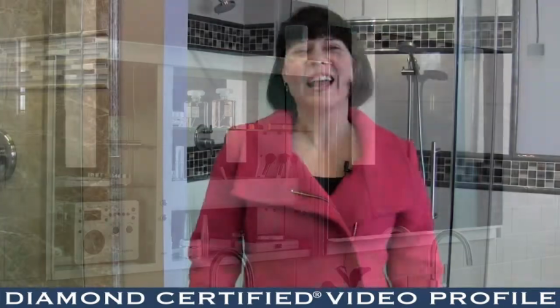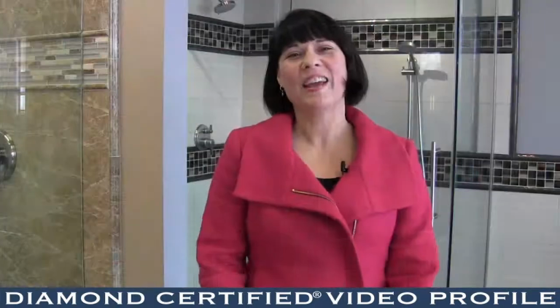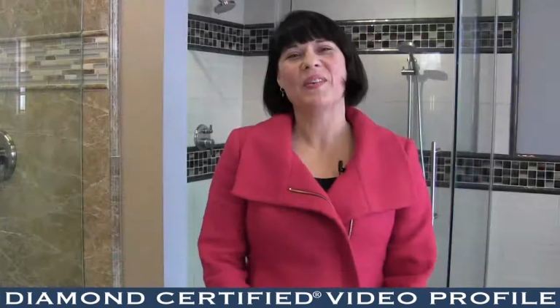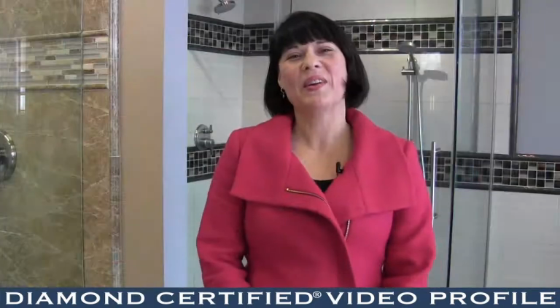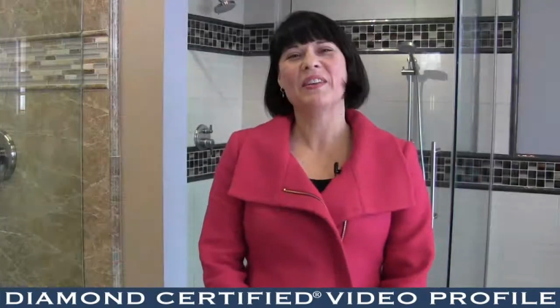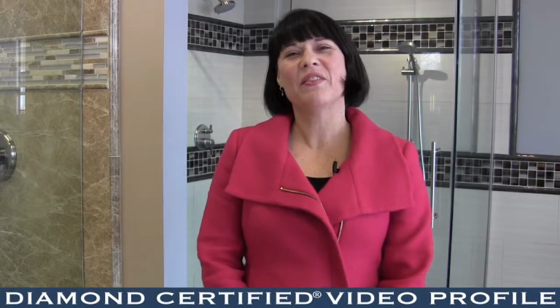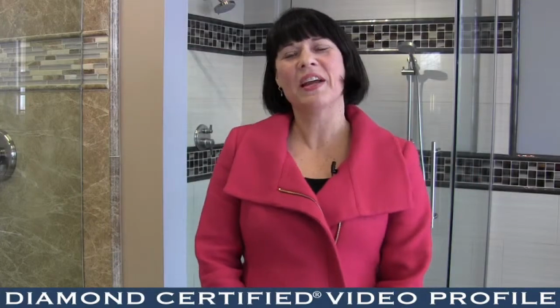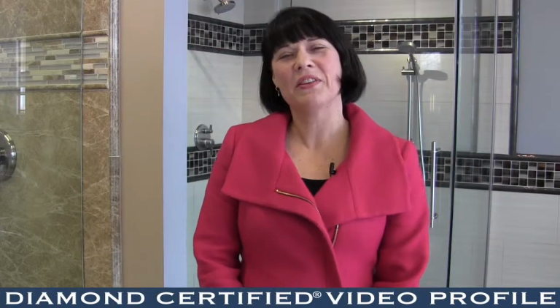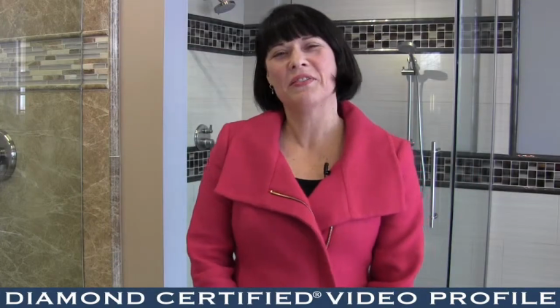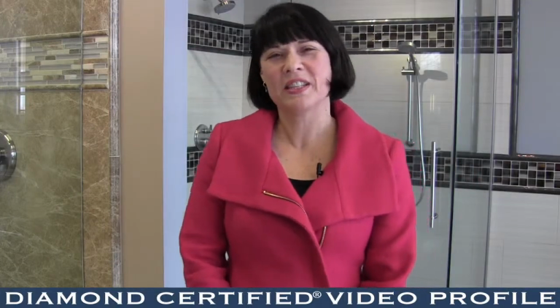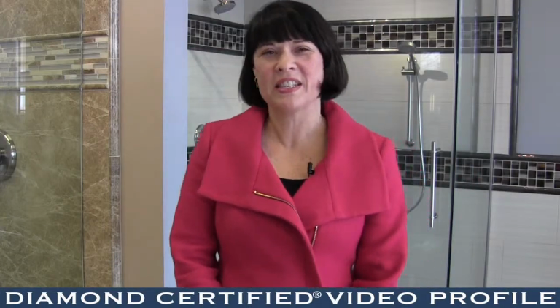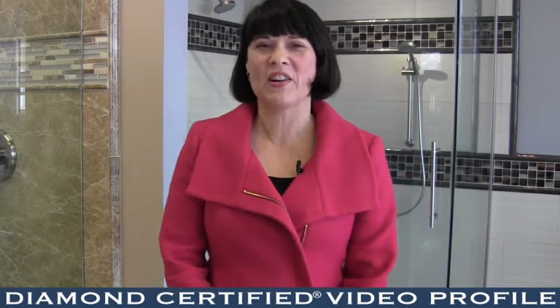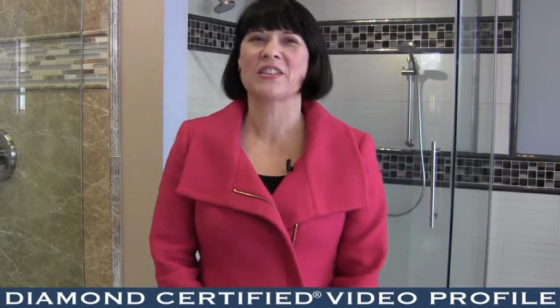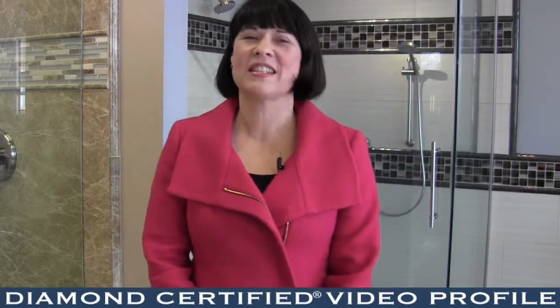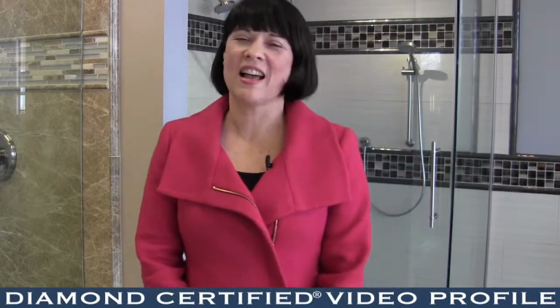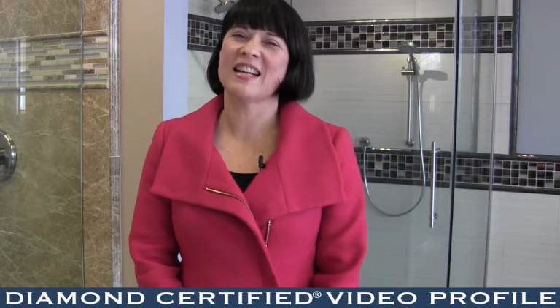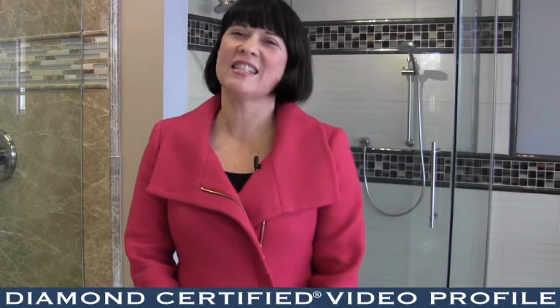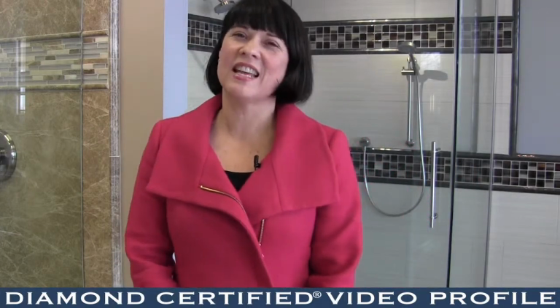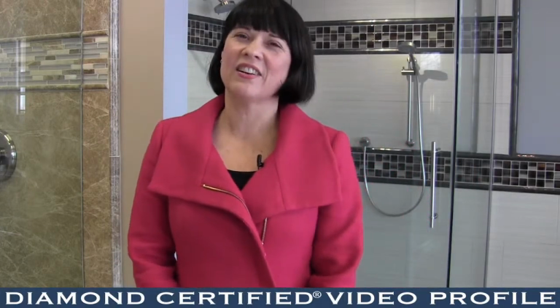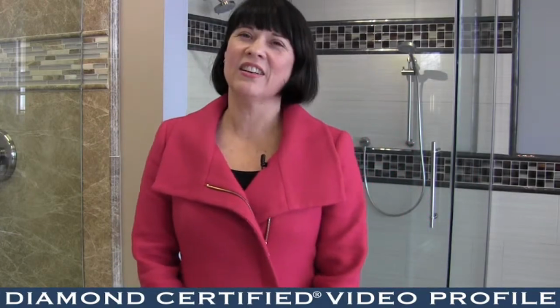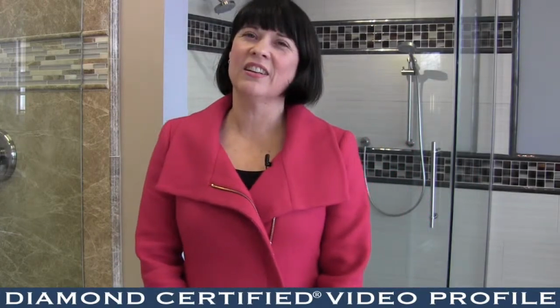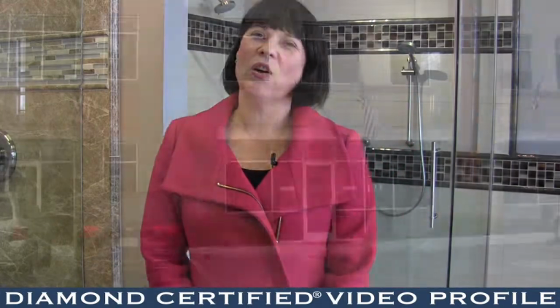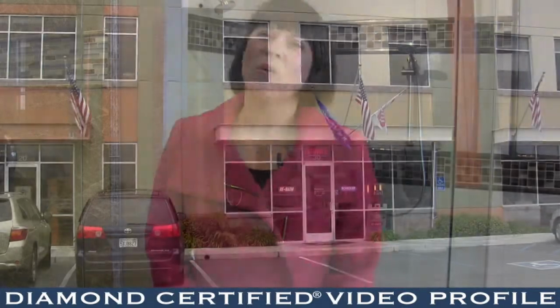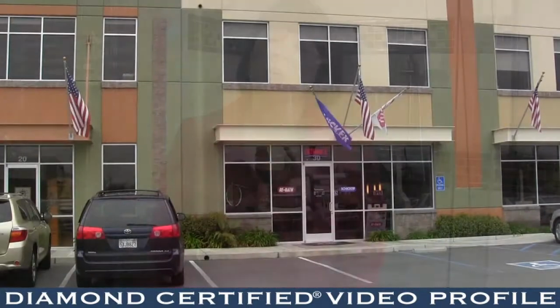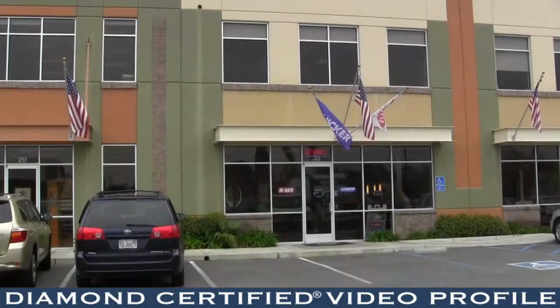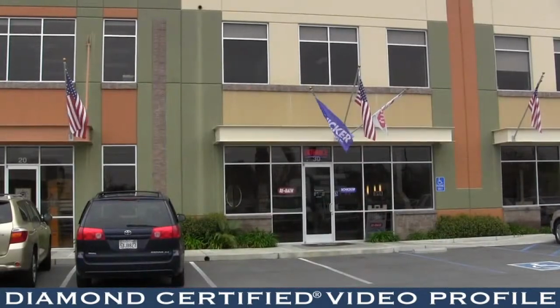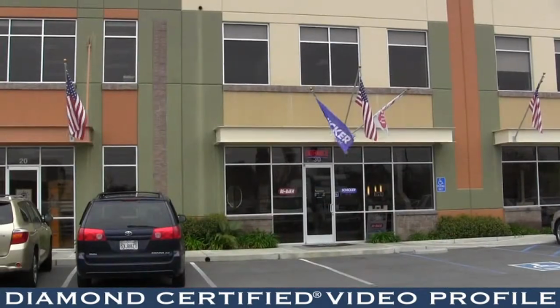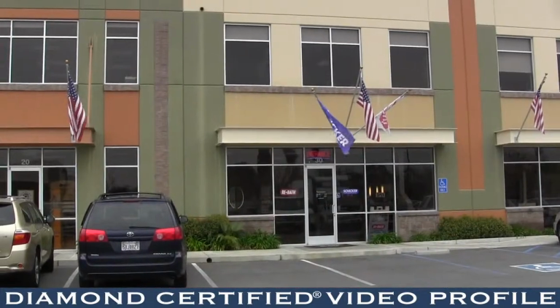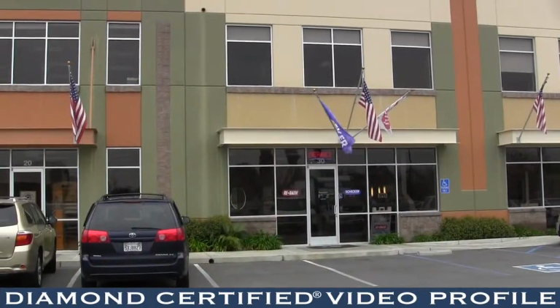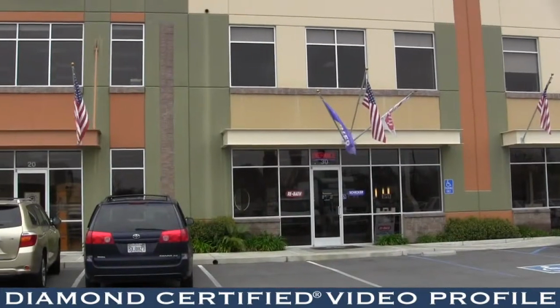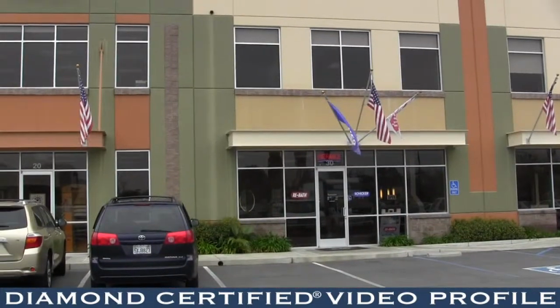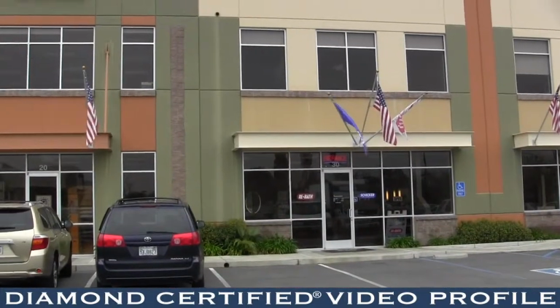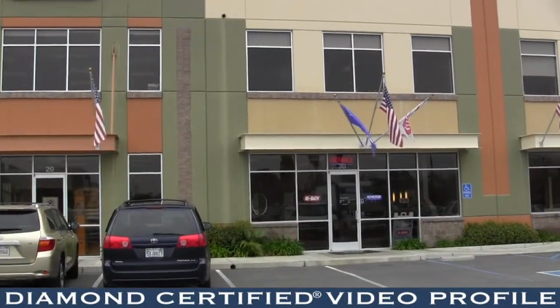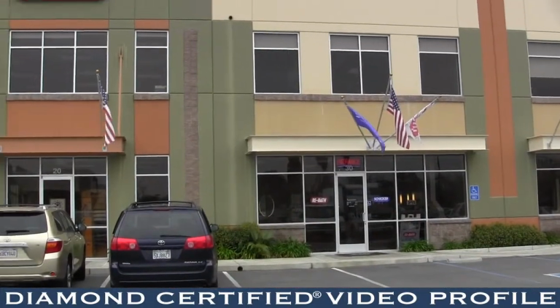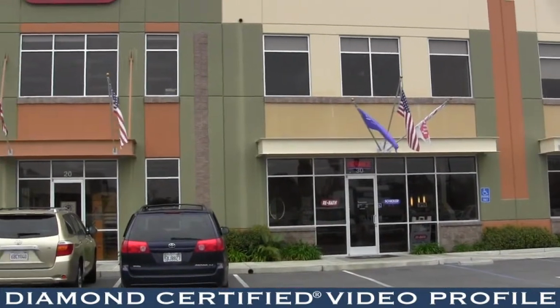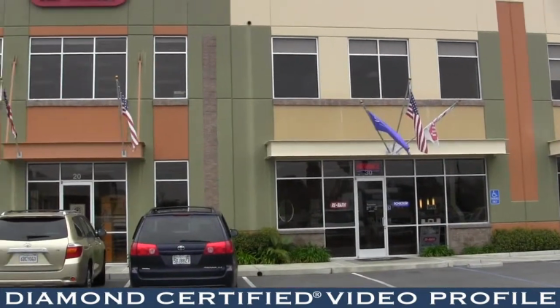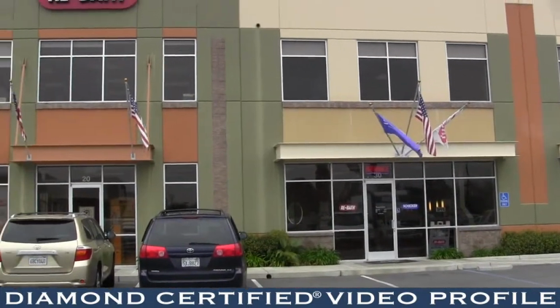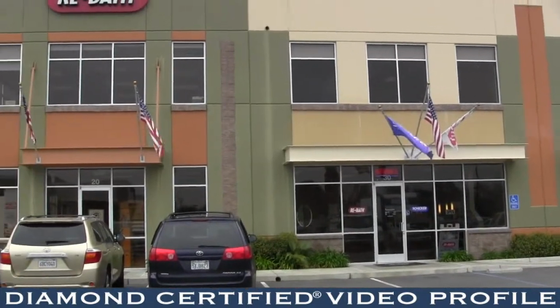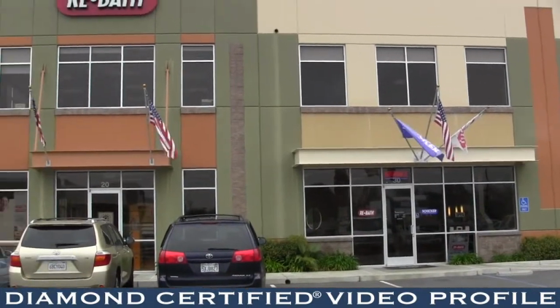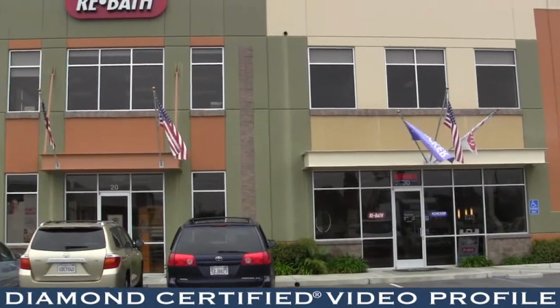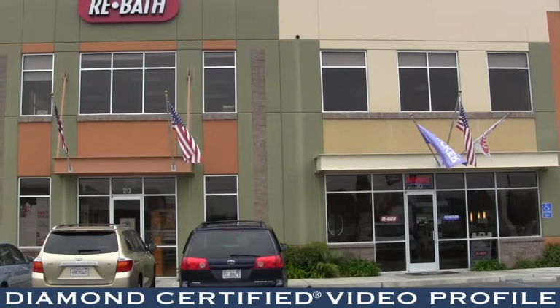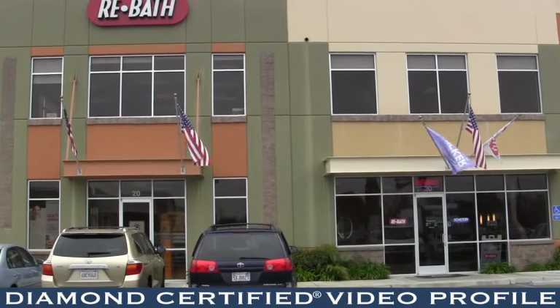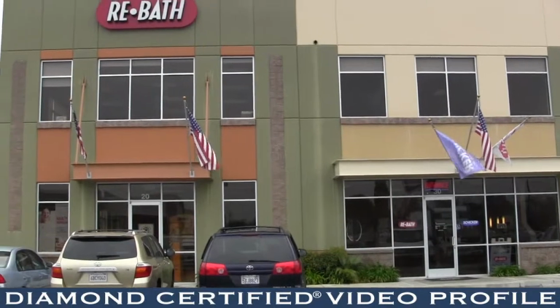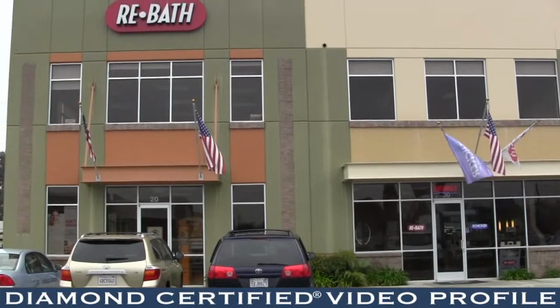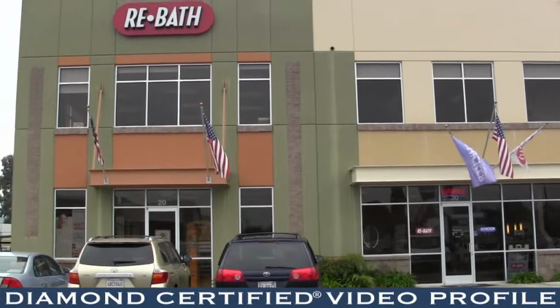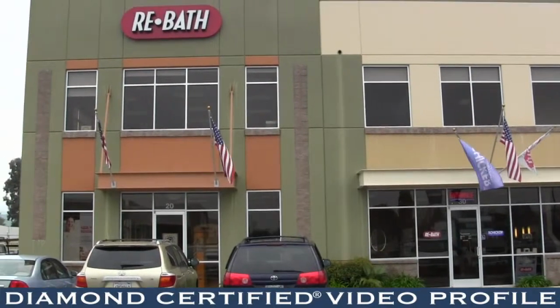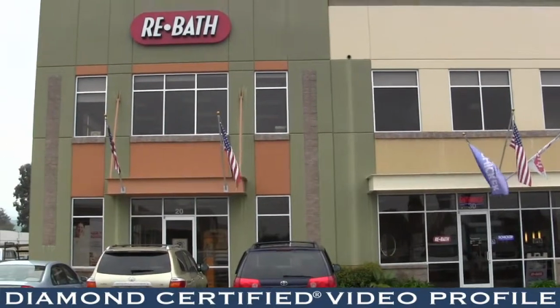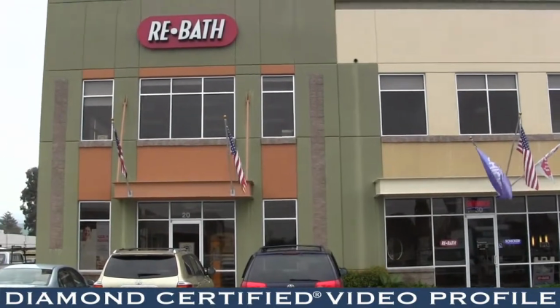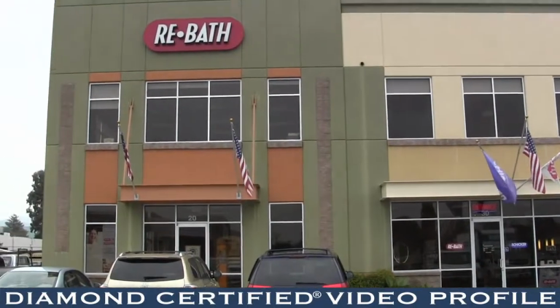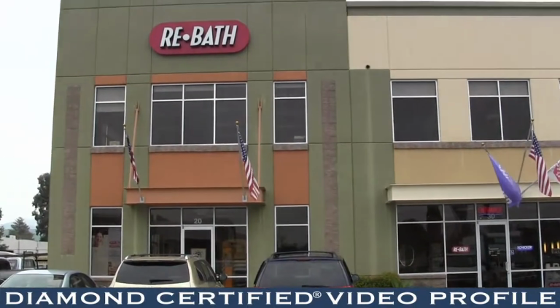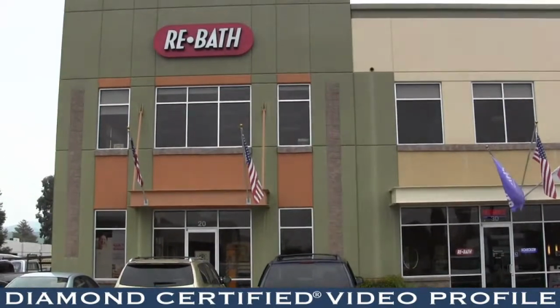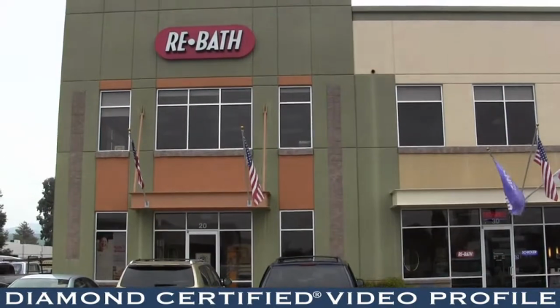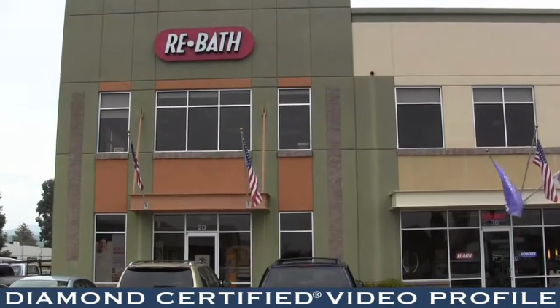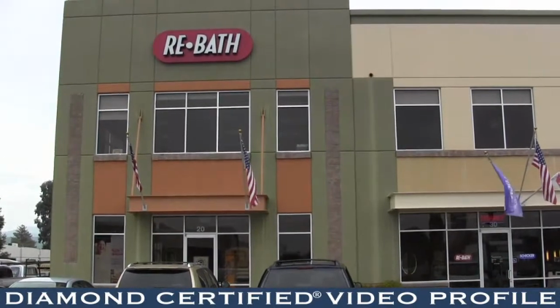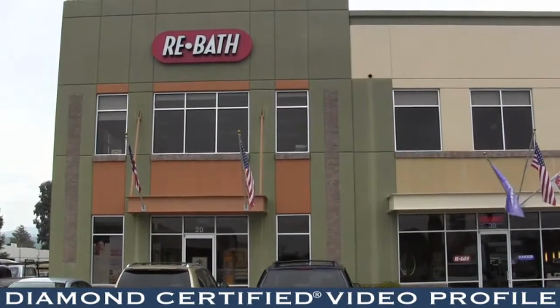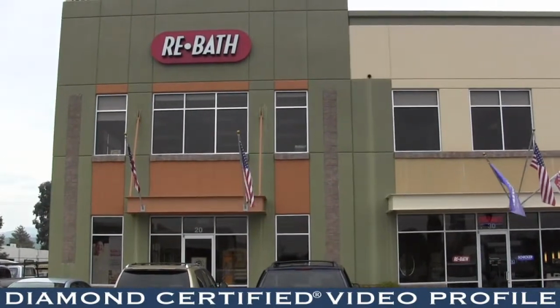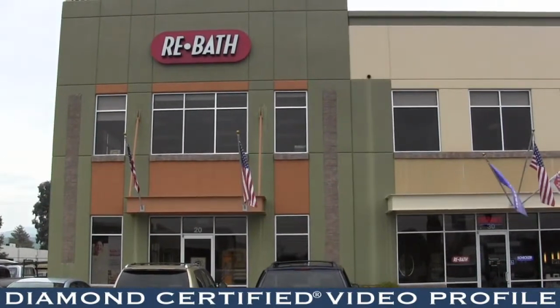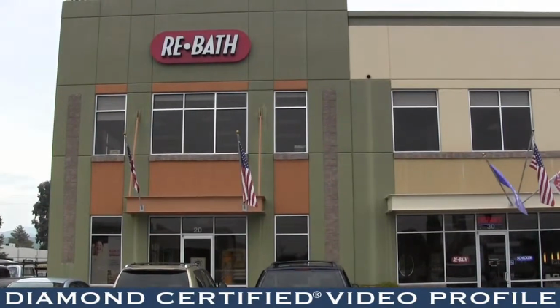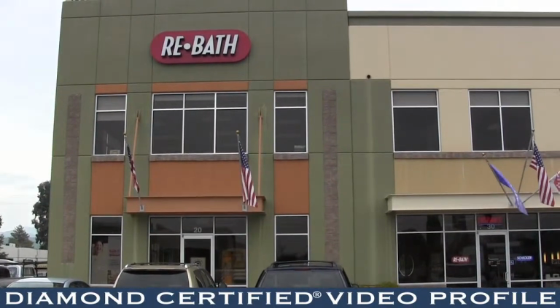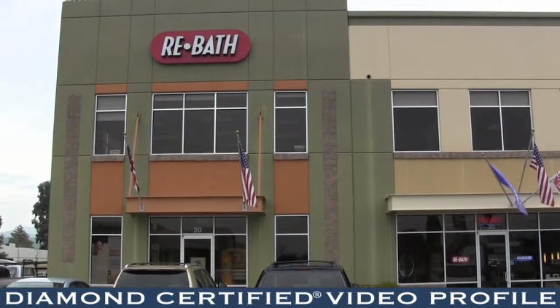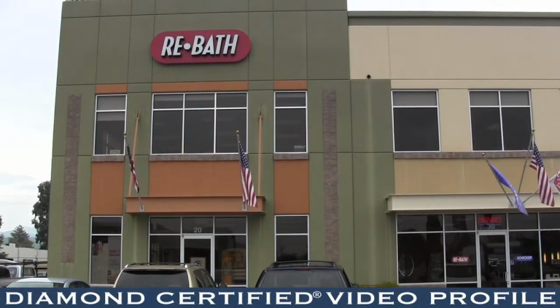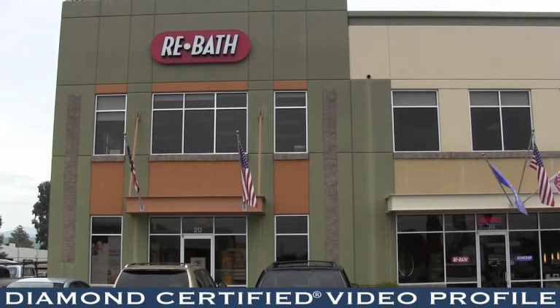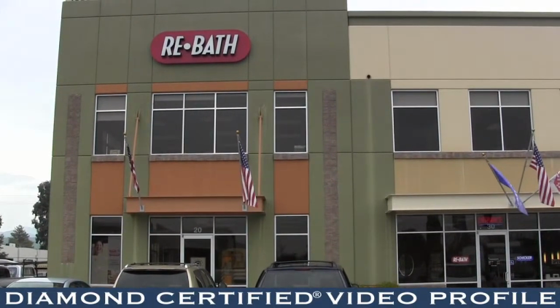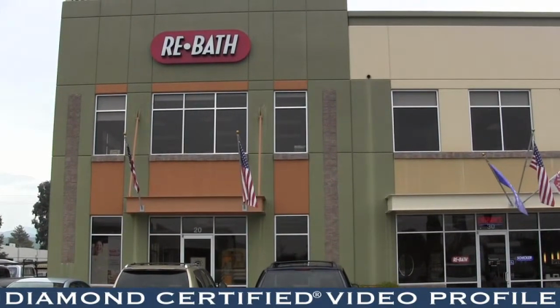We invite you to visit our Design Center or give us a call to schedule your free in-home design consultation and estimate.